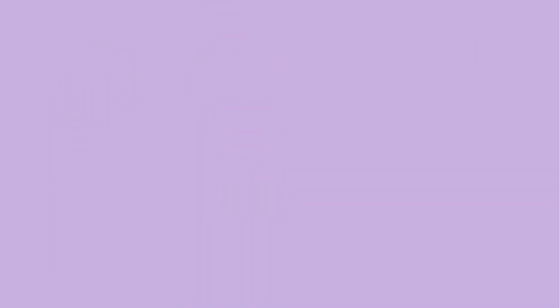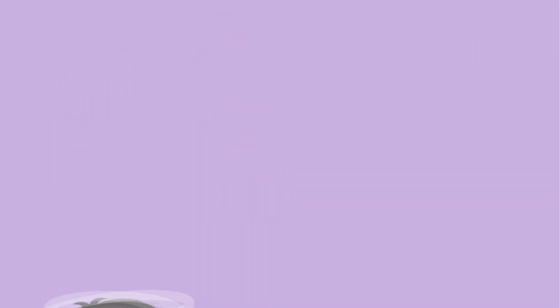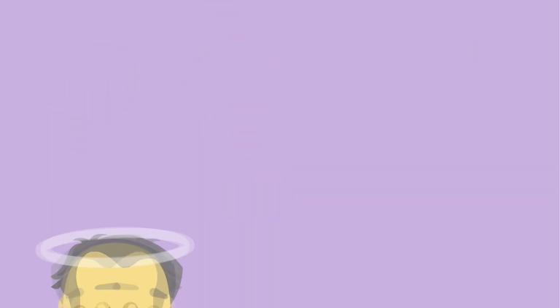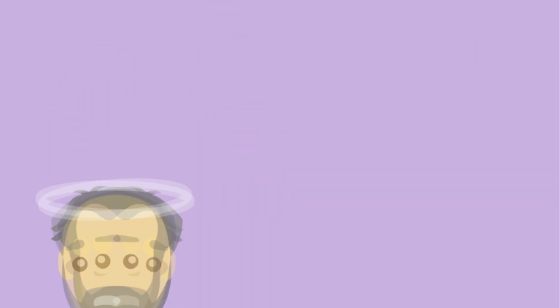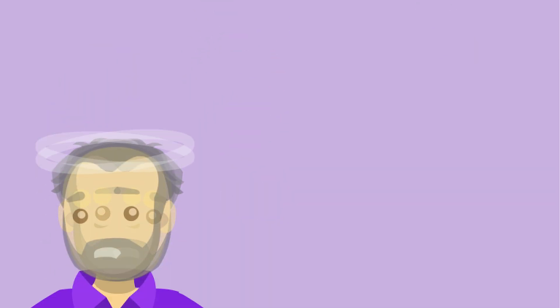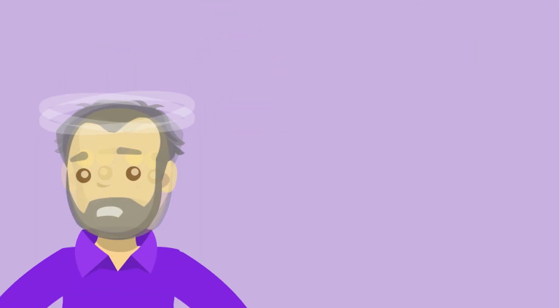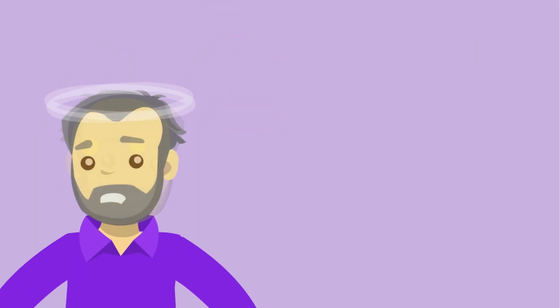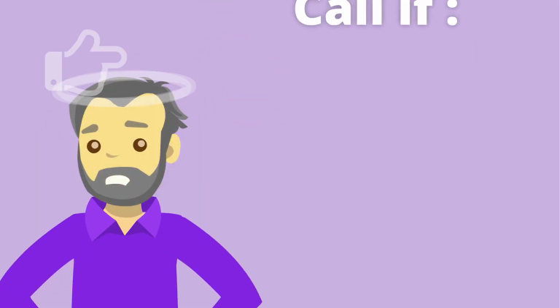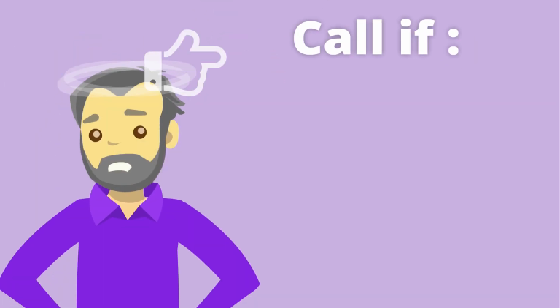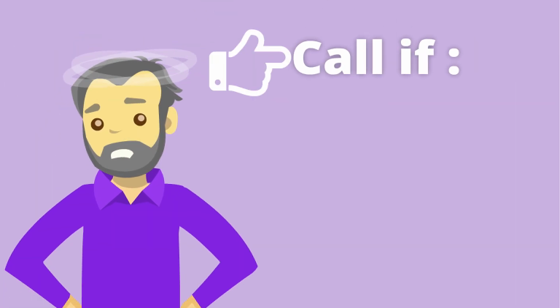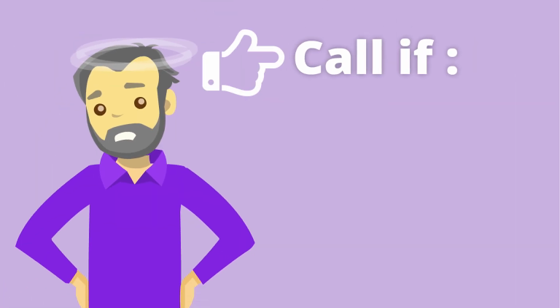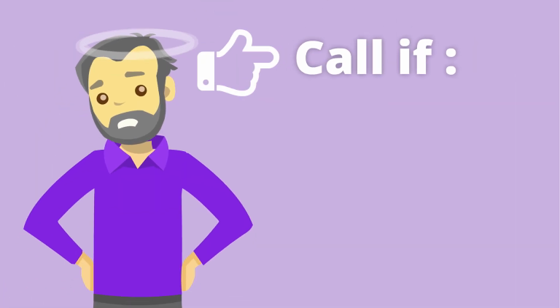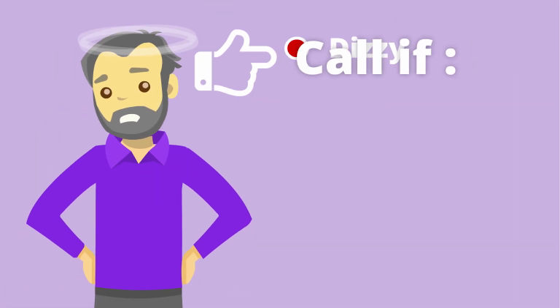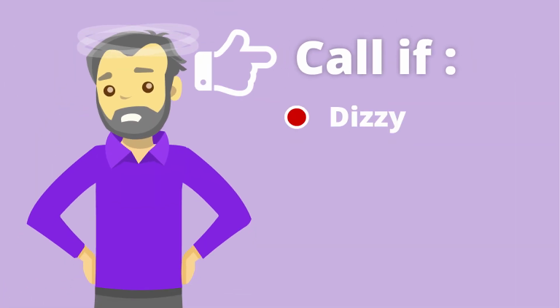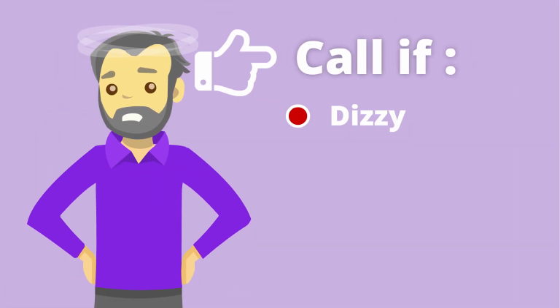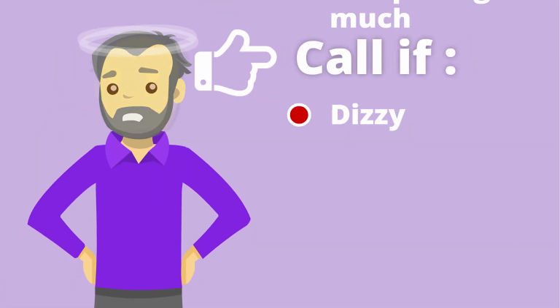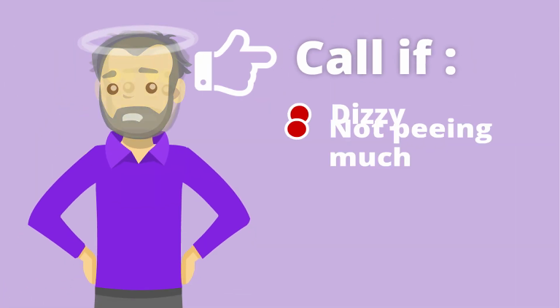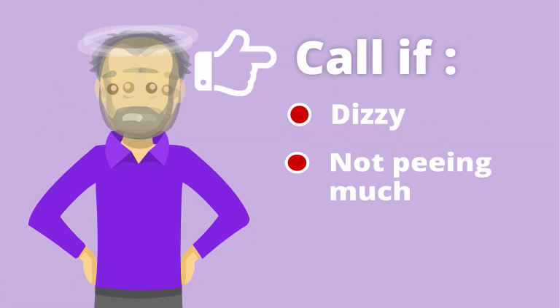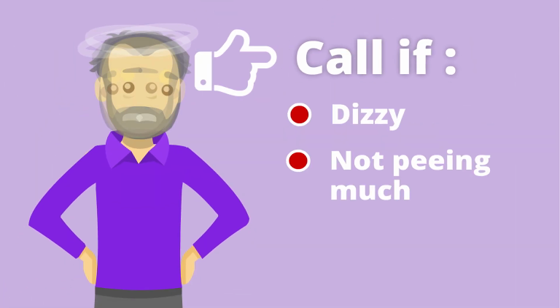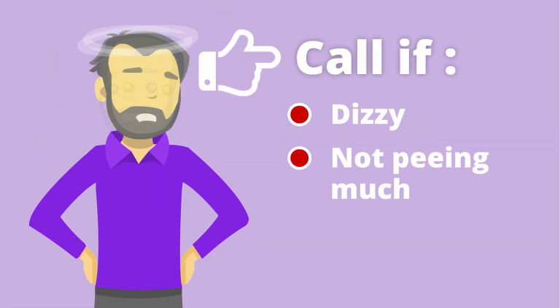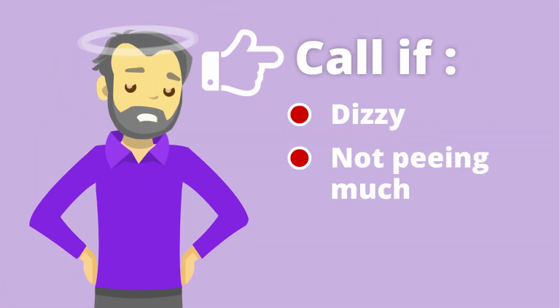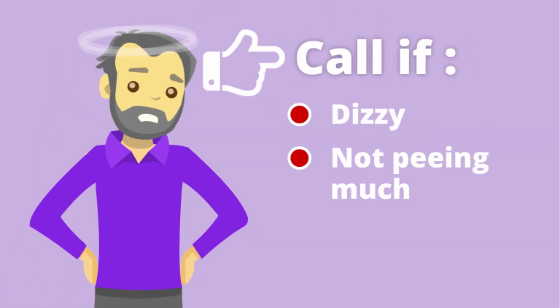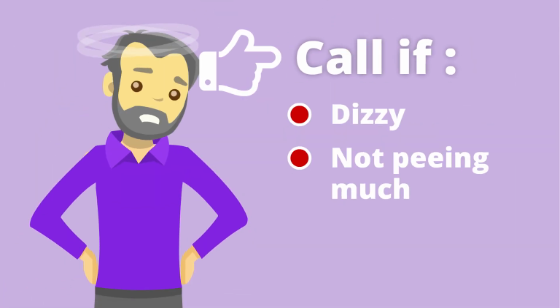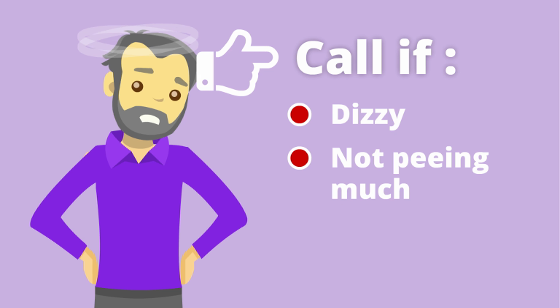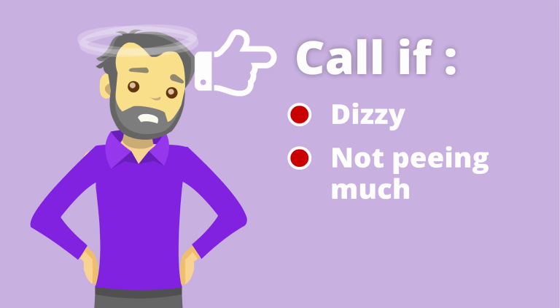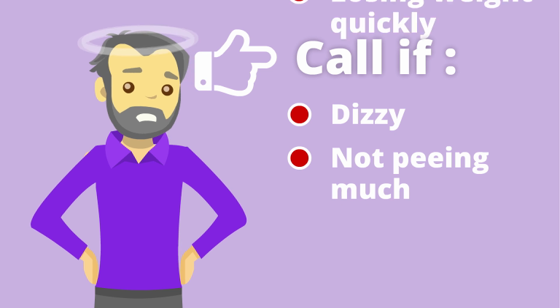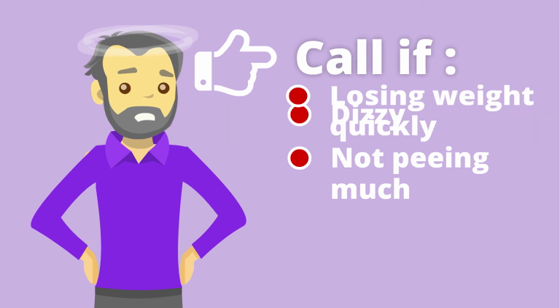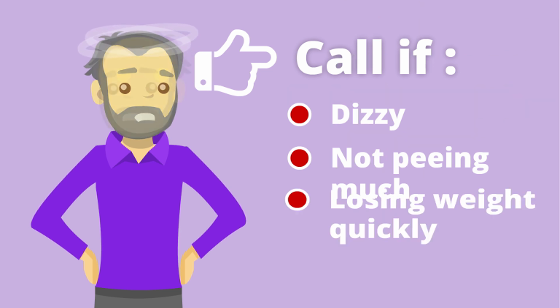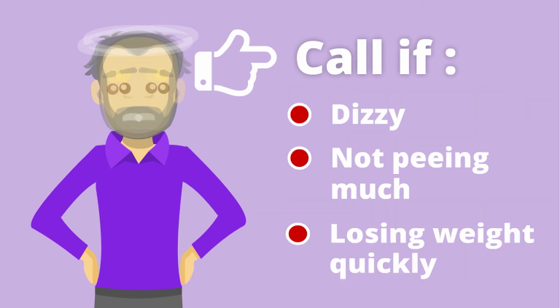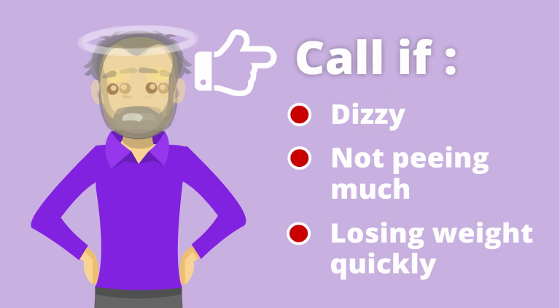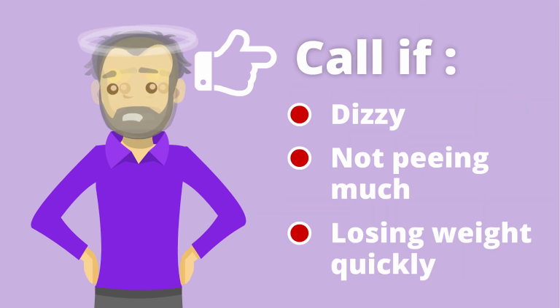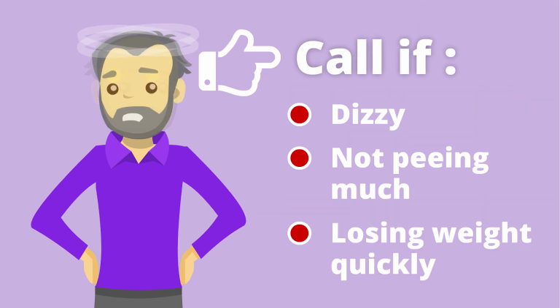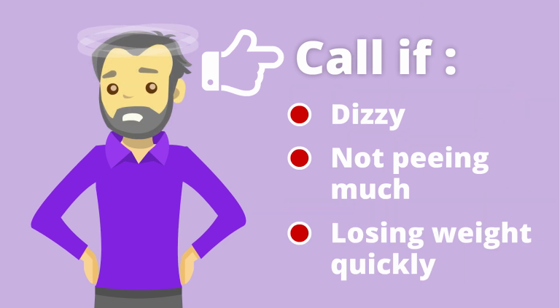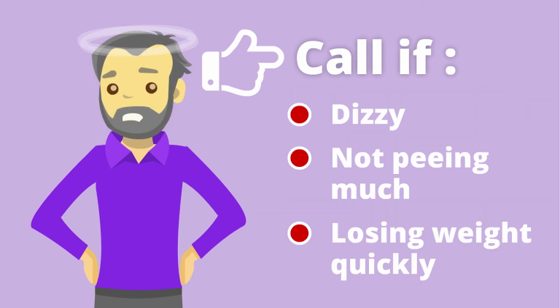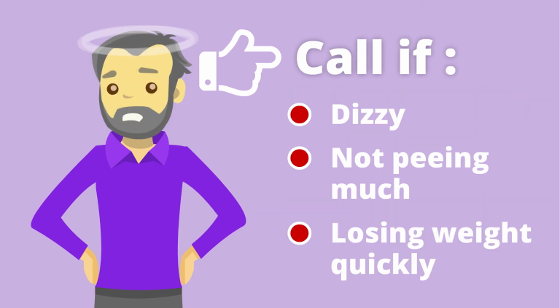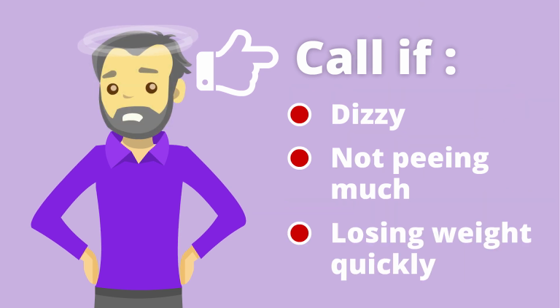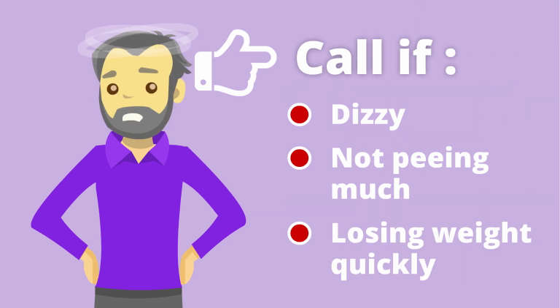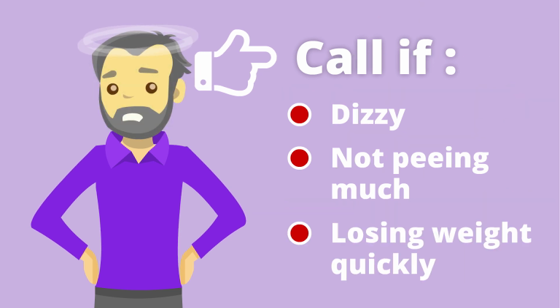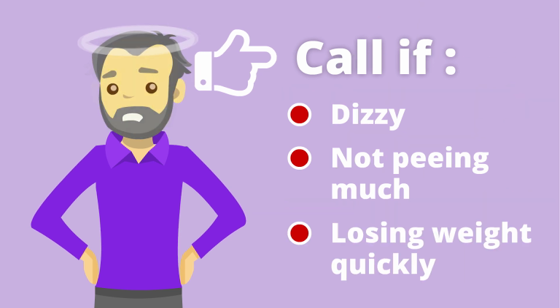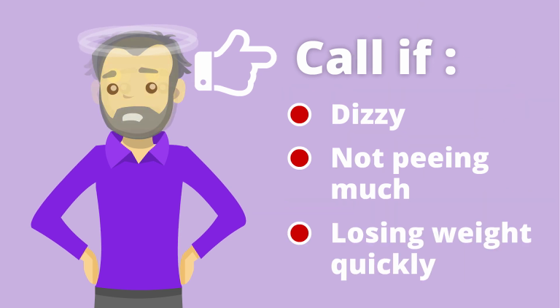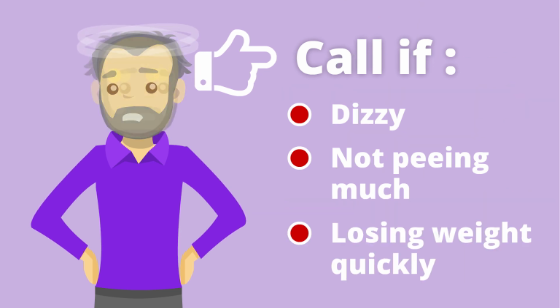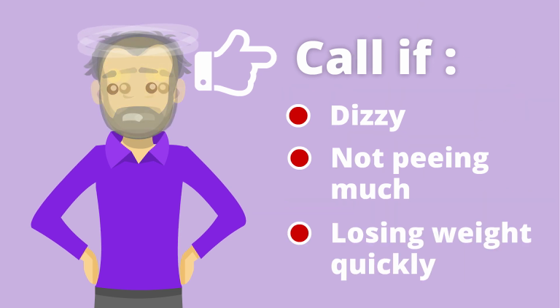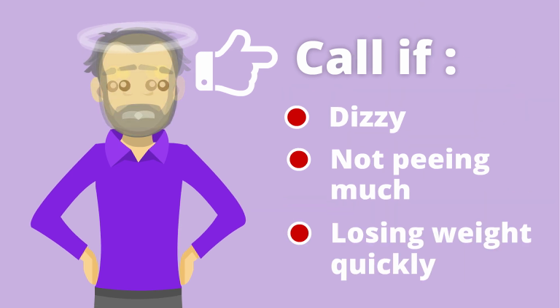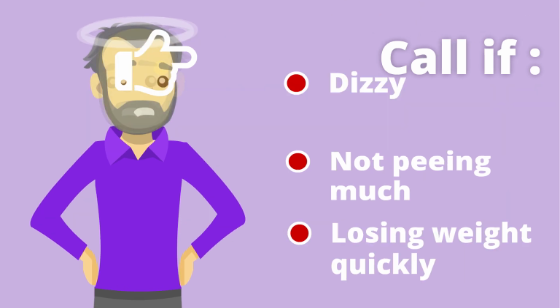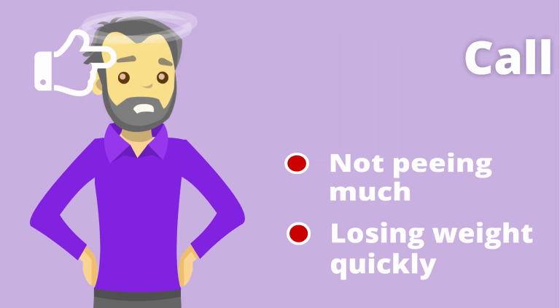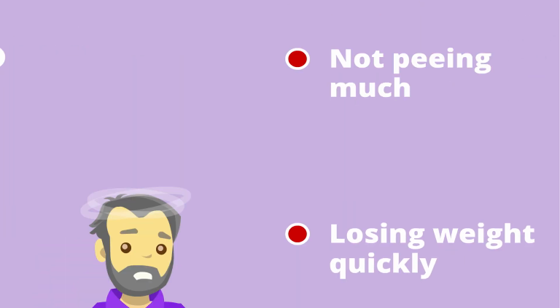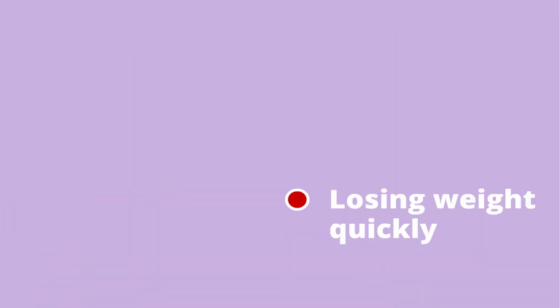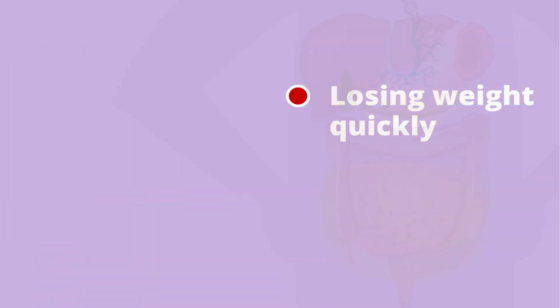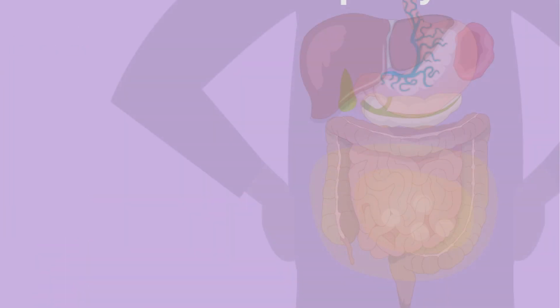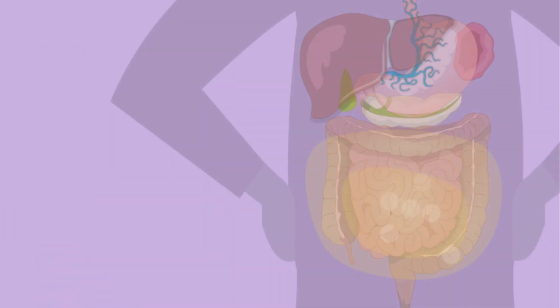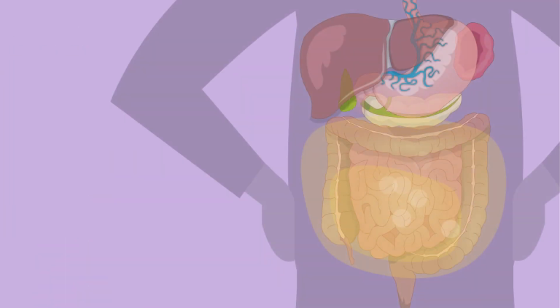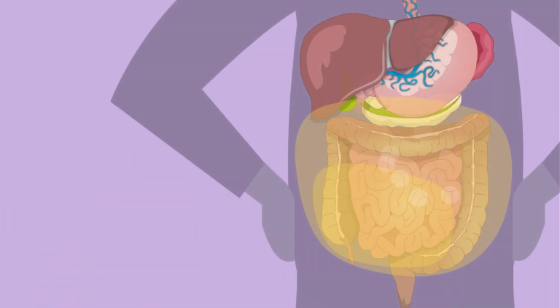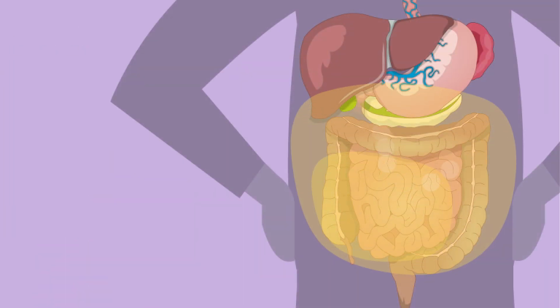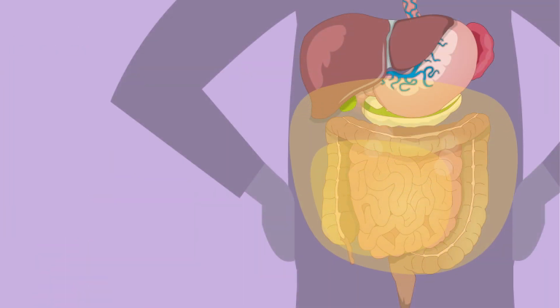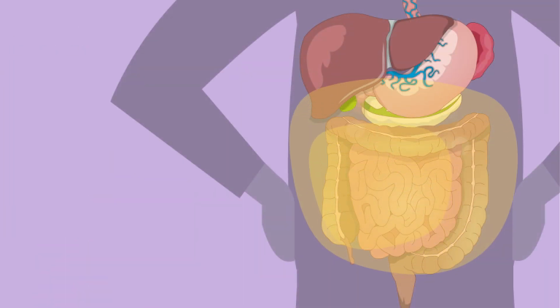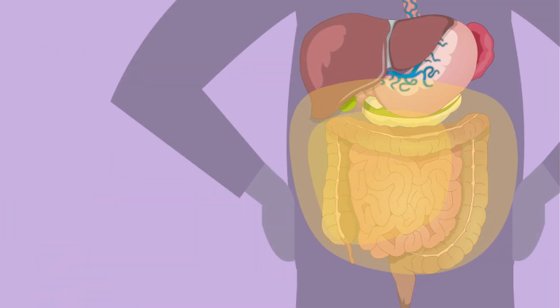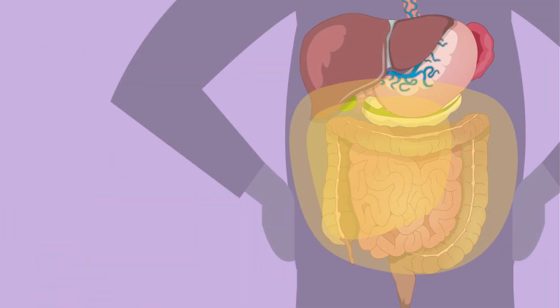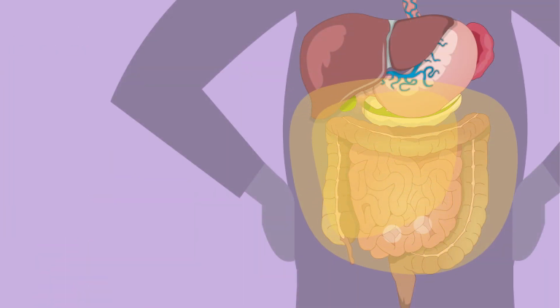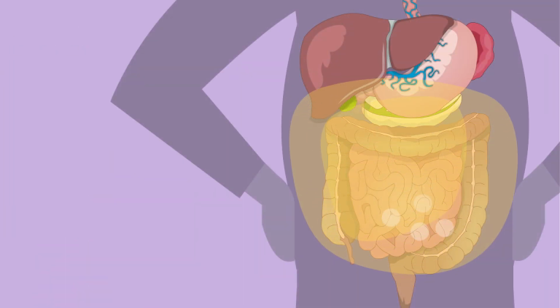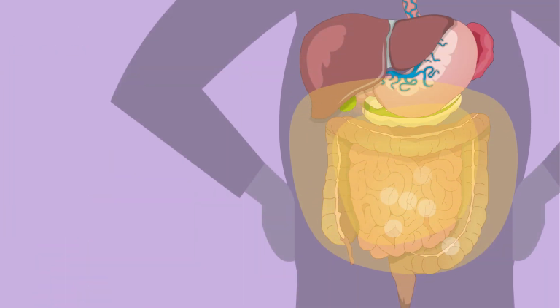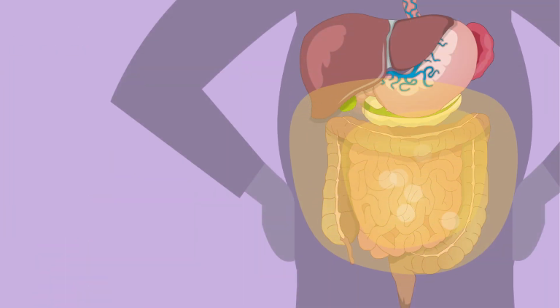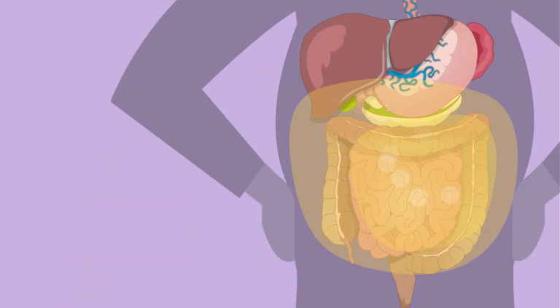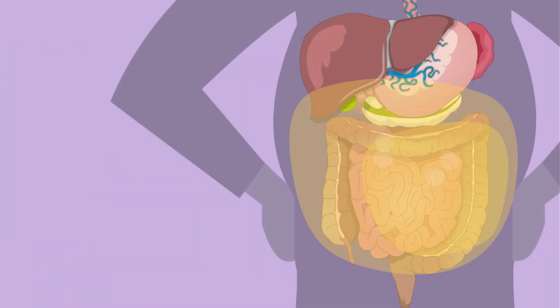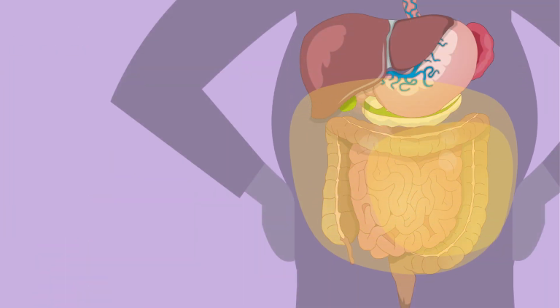Let them know if you're dizzy, not peeing much, or losing weight quickly.